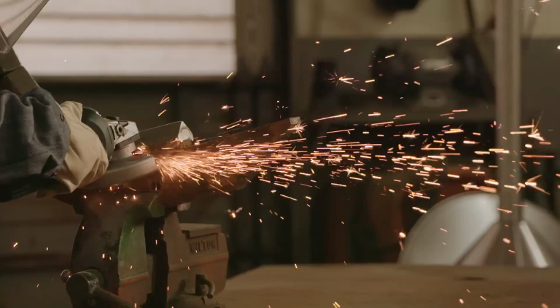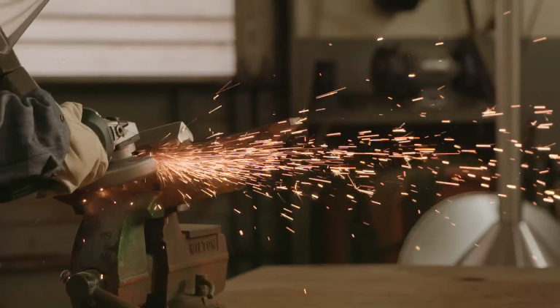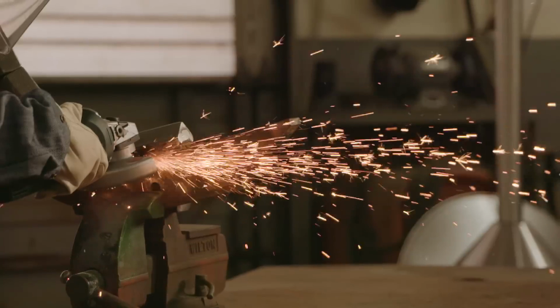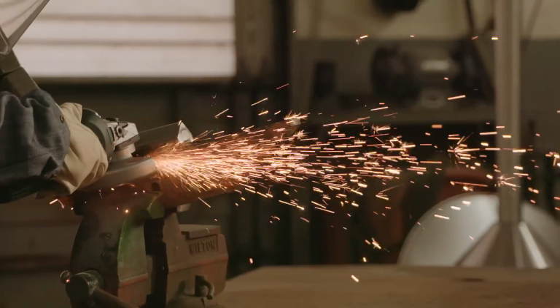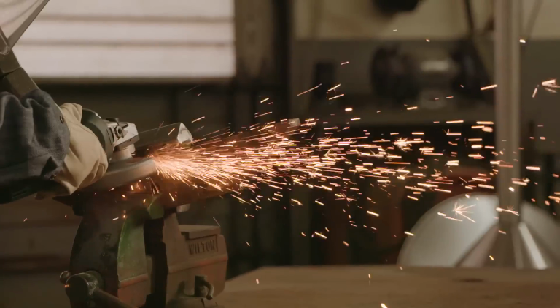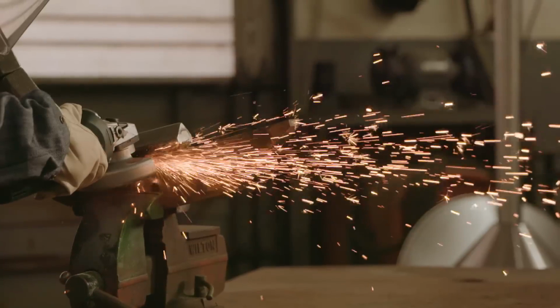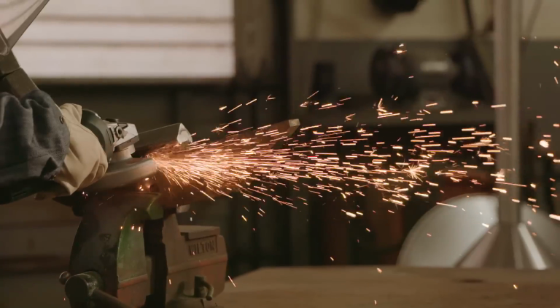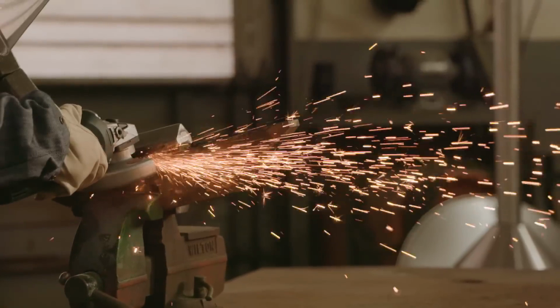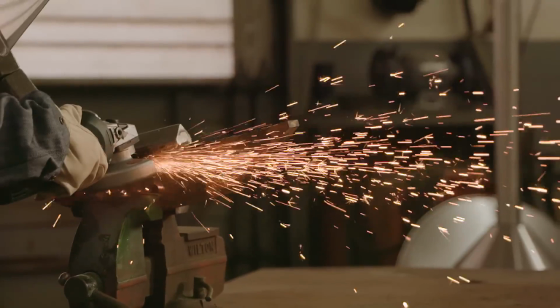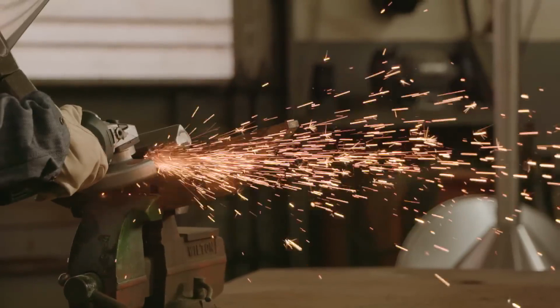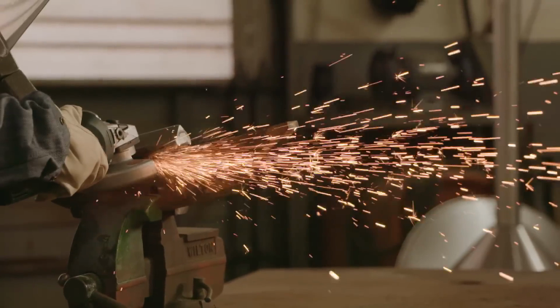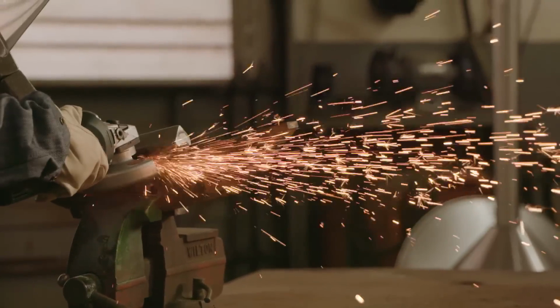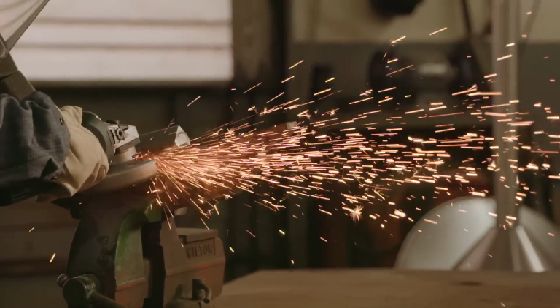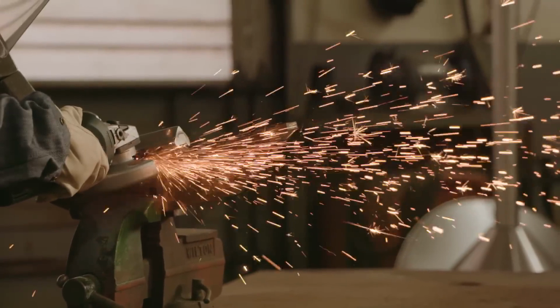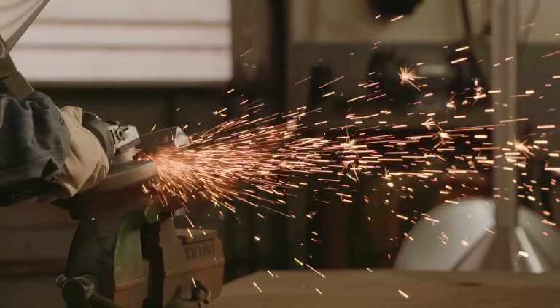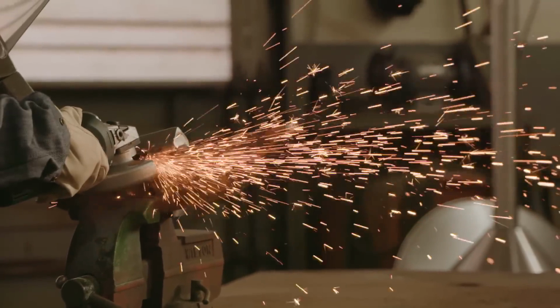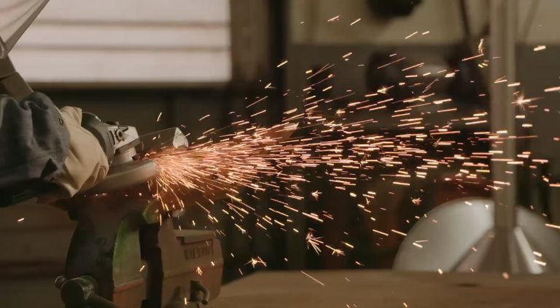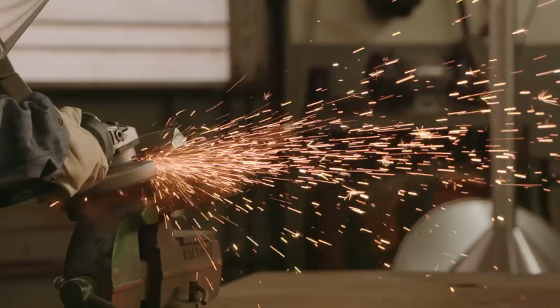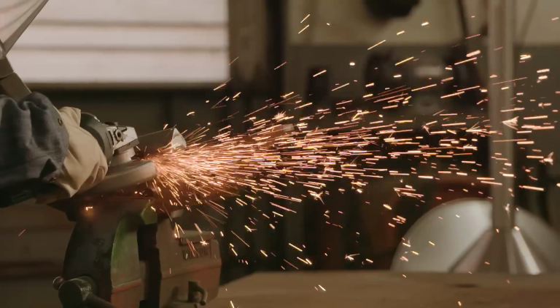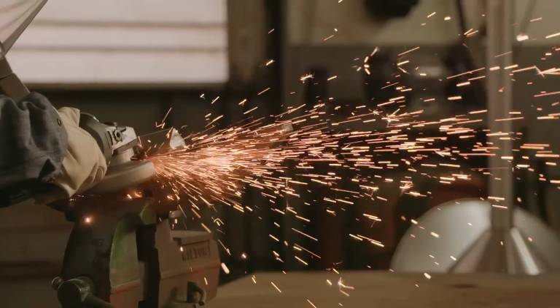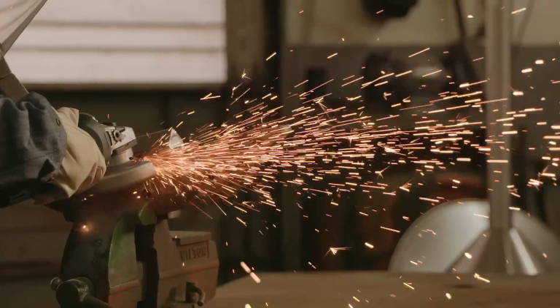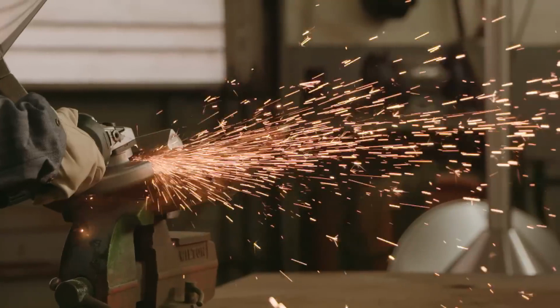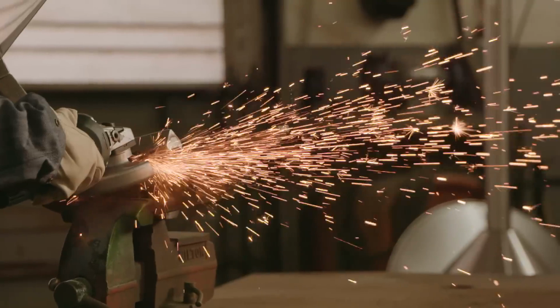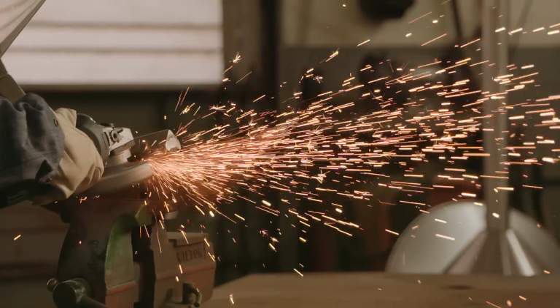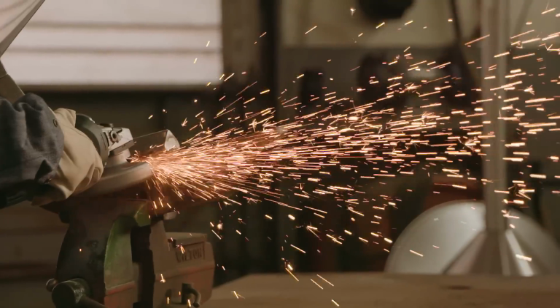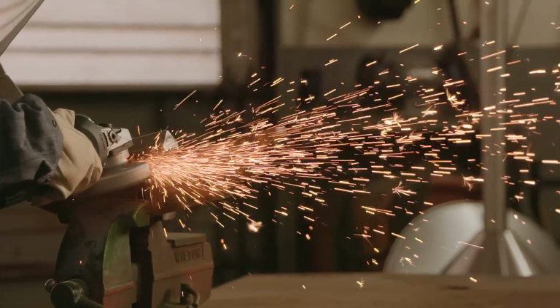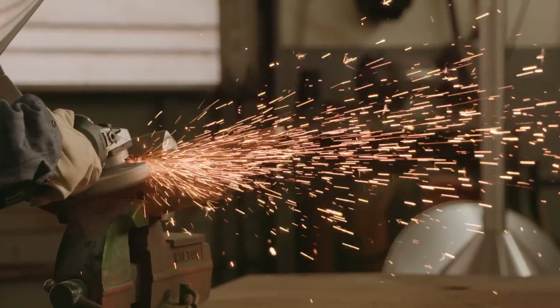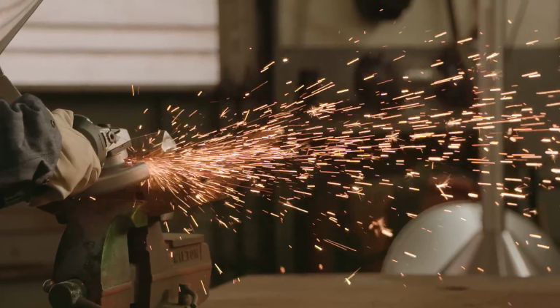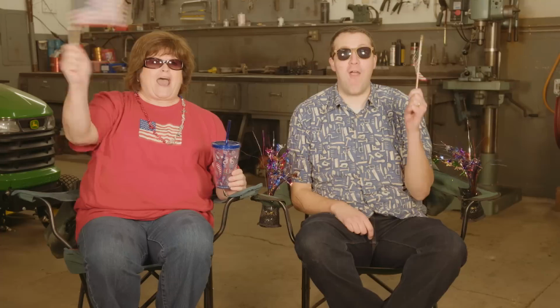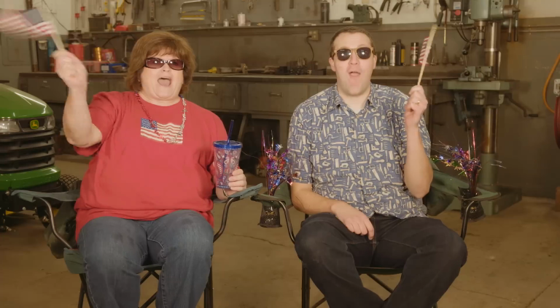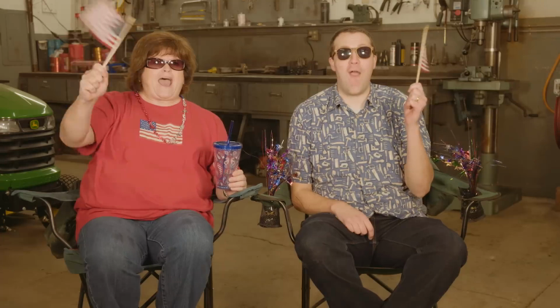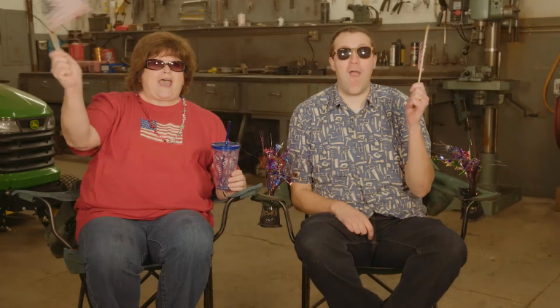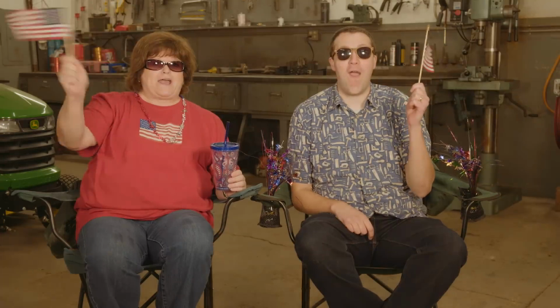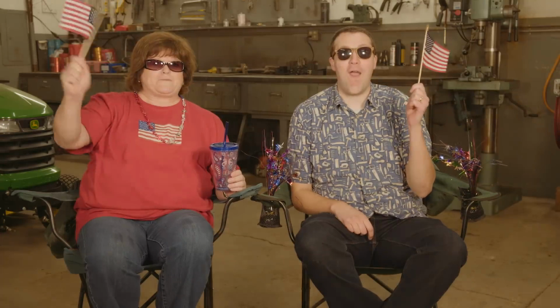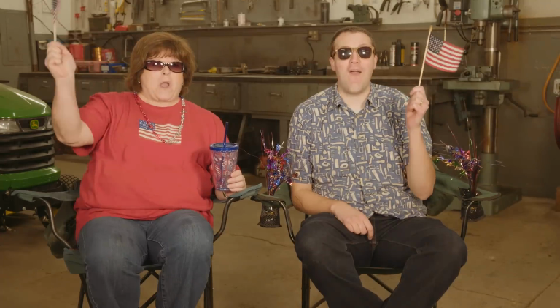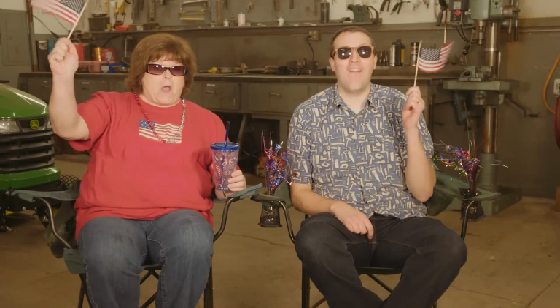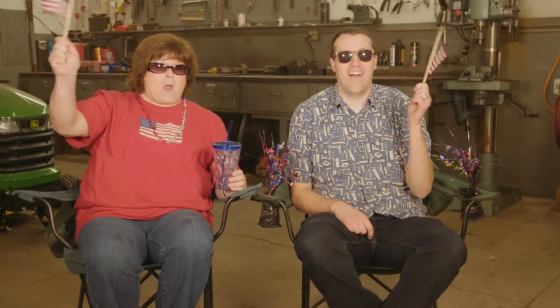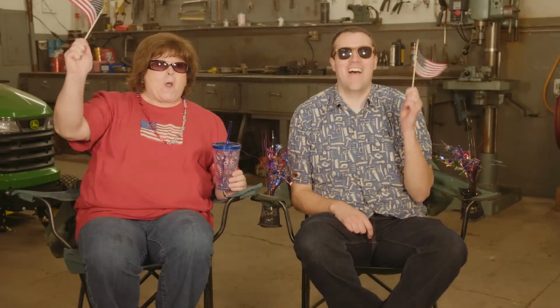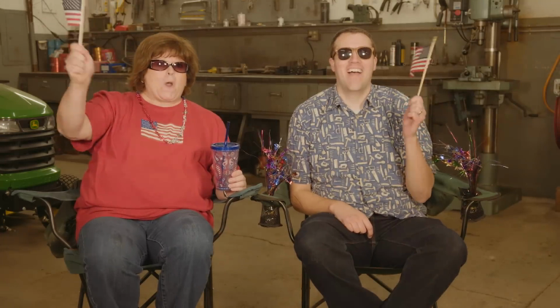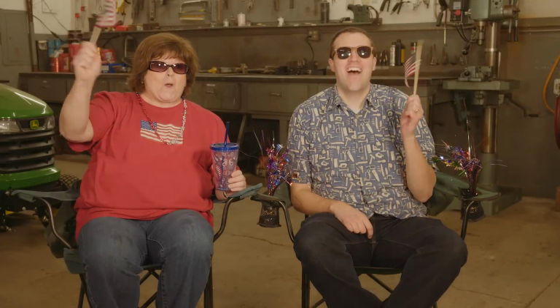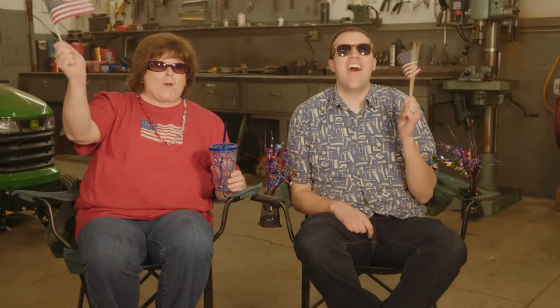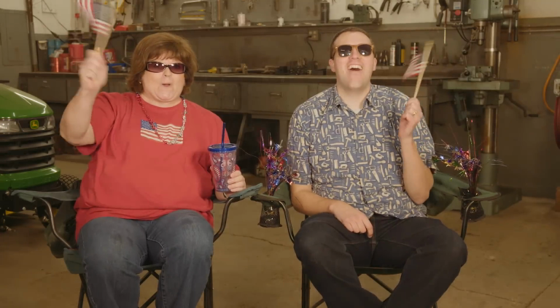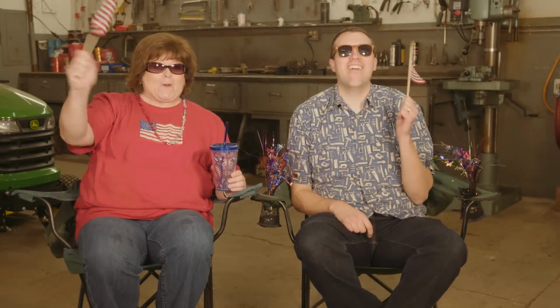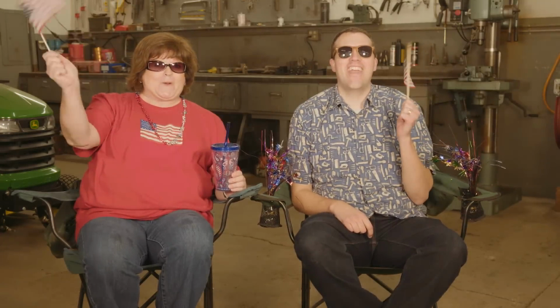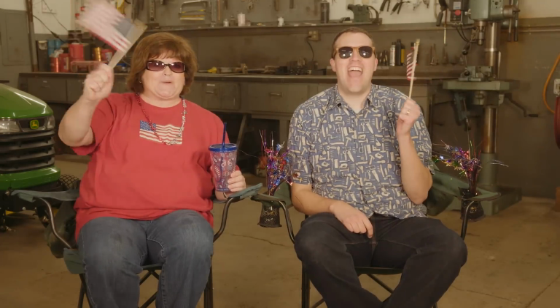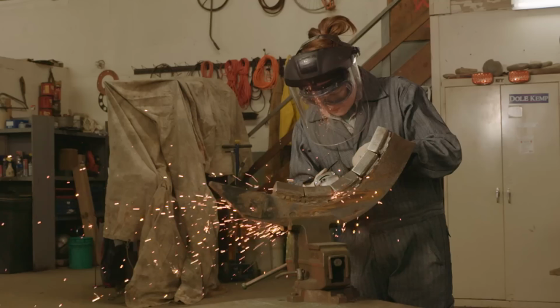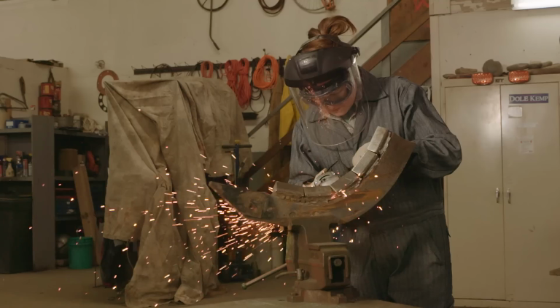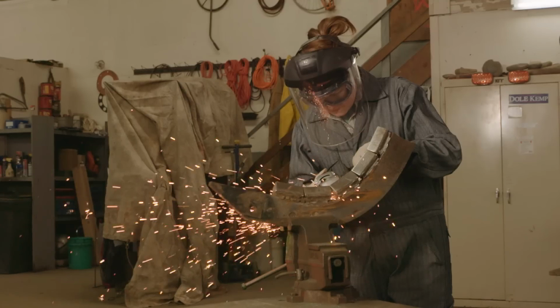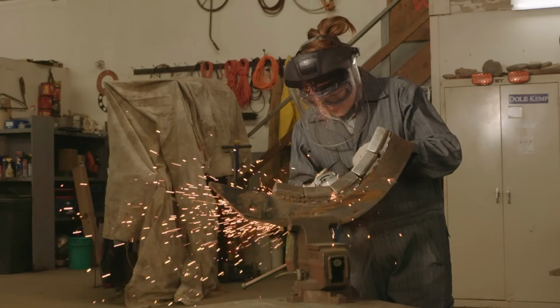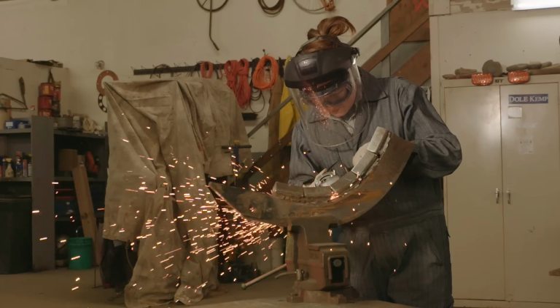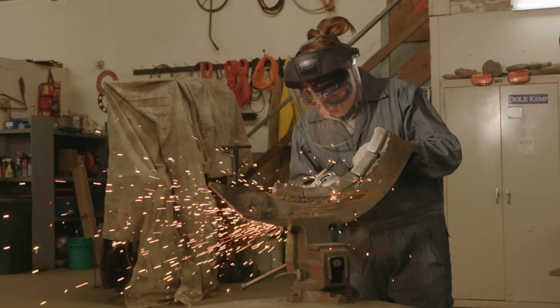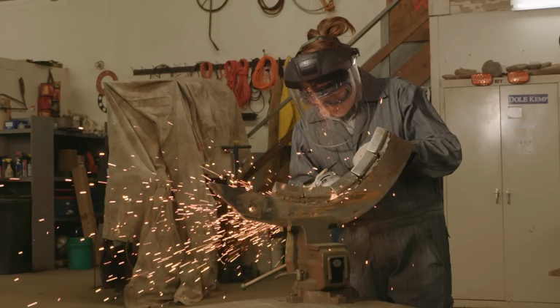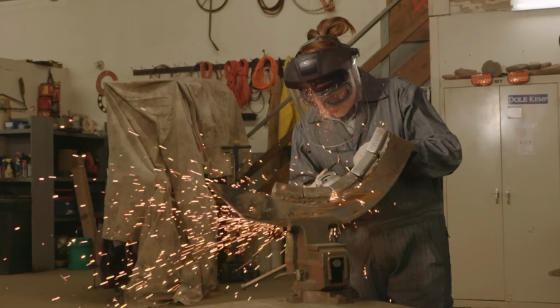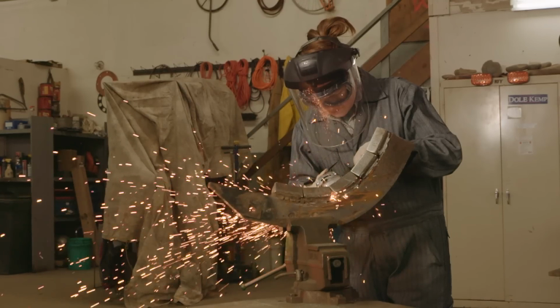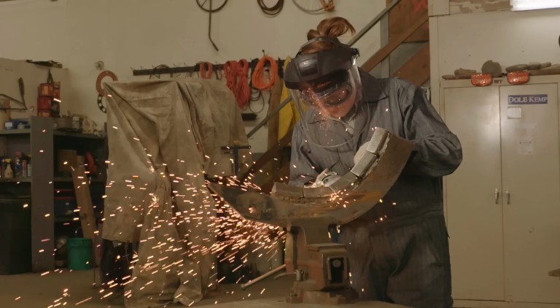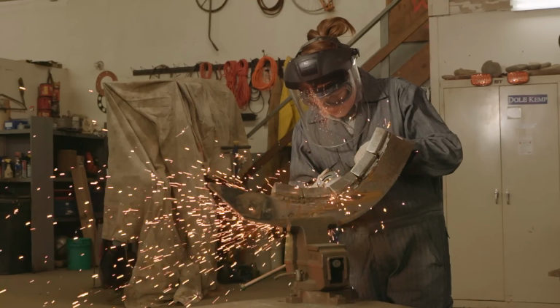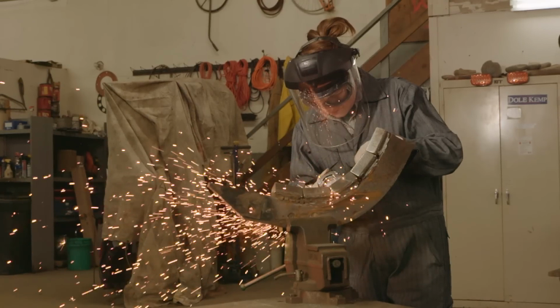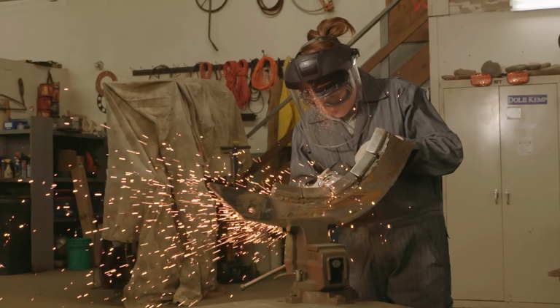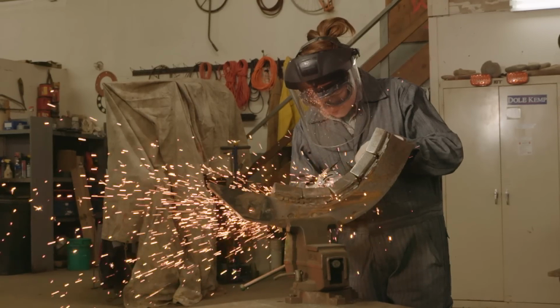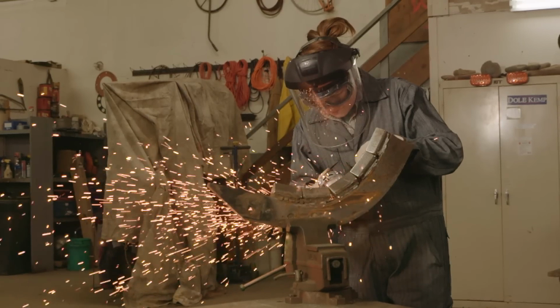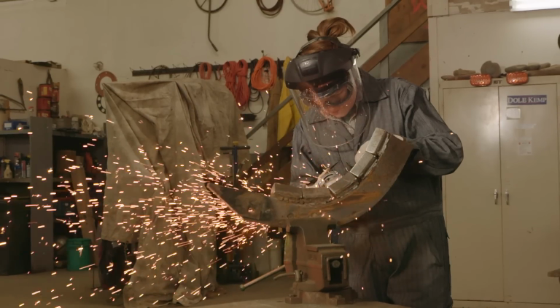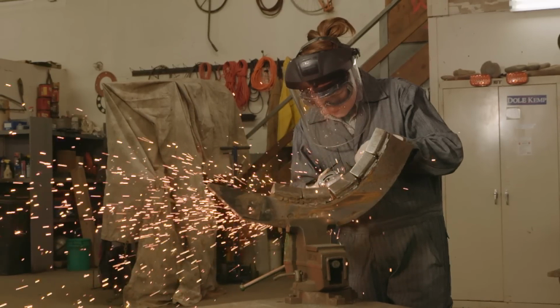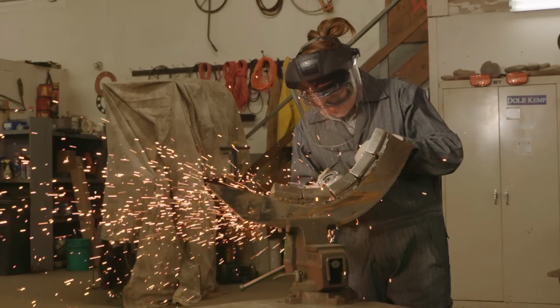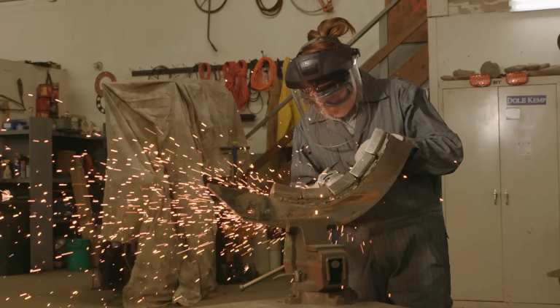One more thing. Hand grinders throw a lot of sparks, so keep your work area clear of flammables.